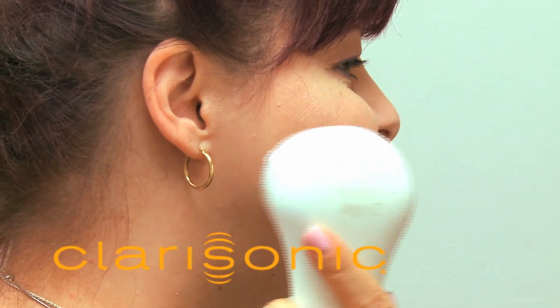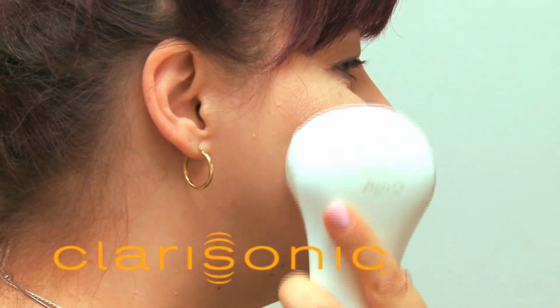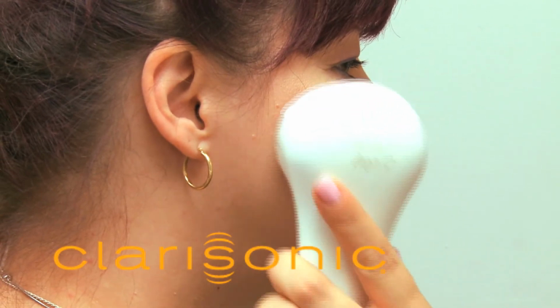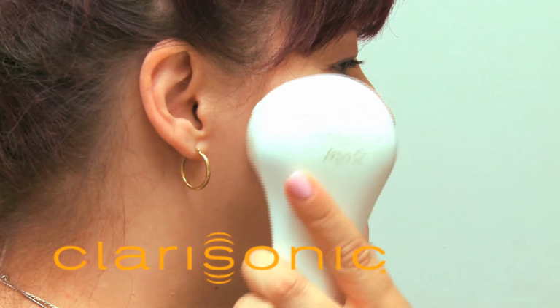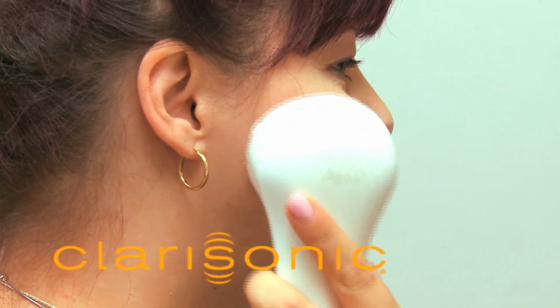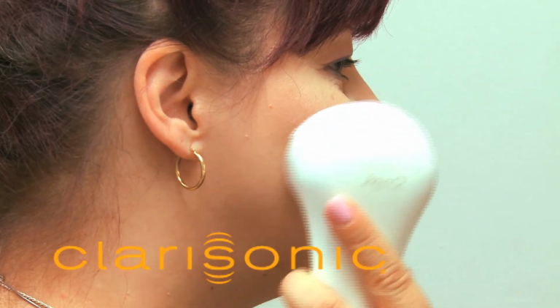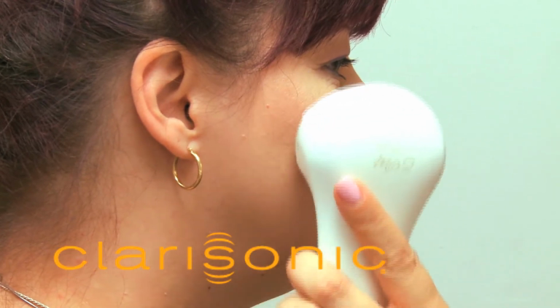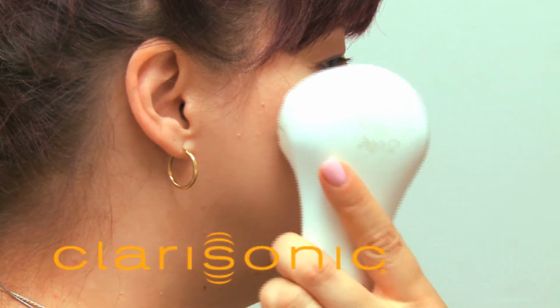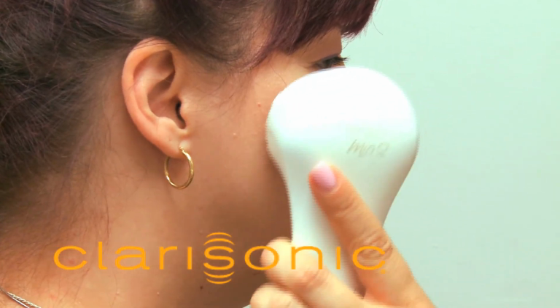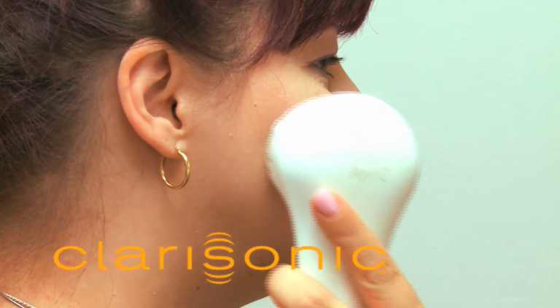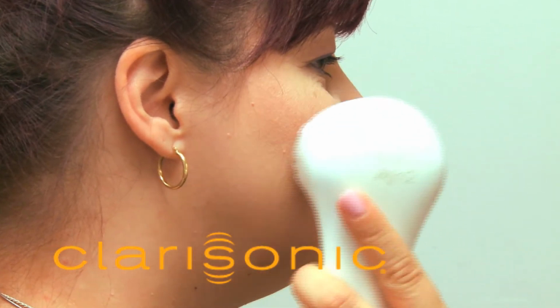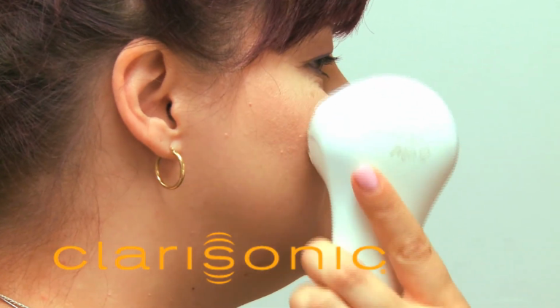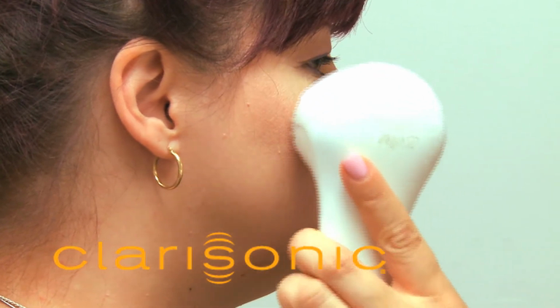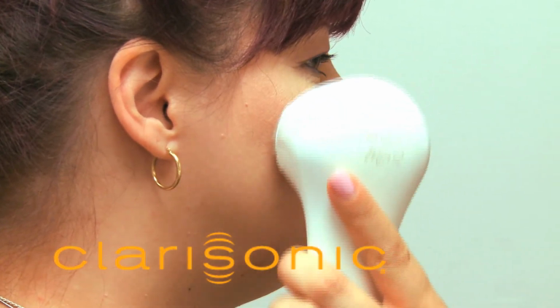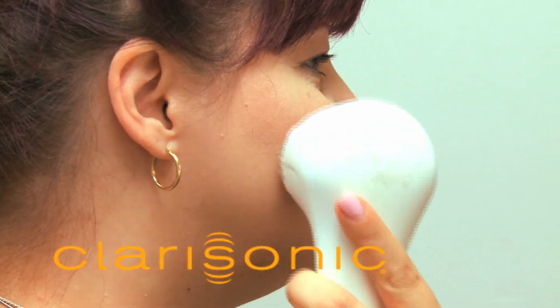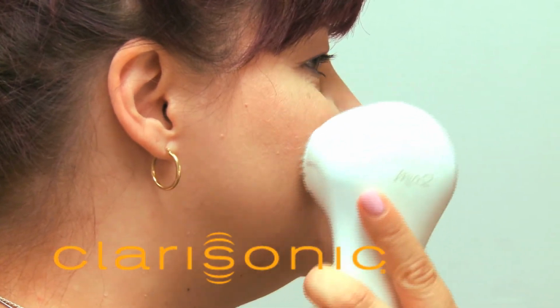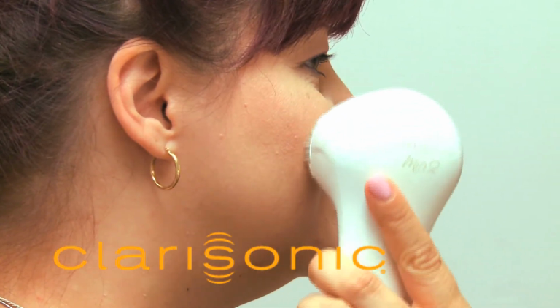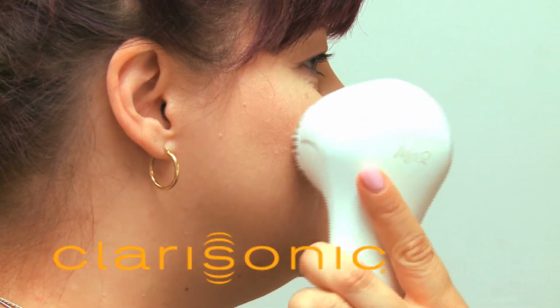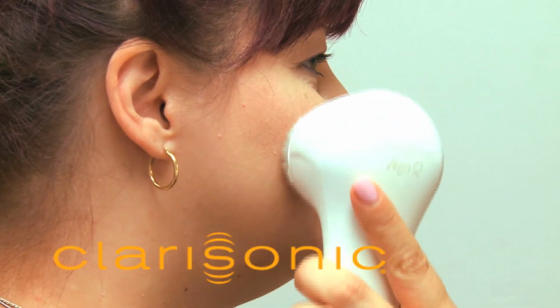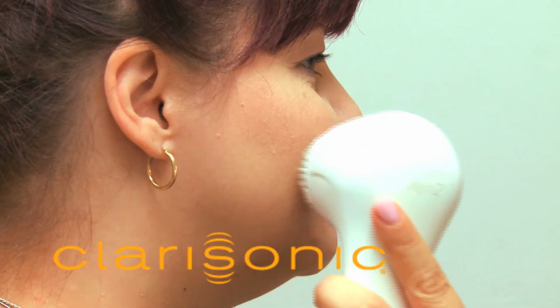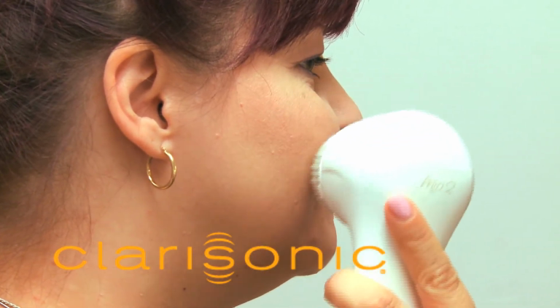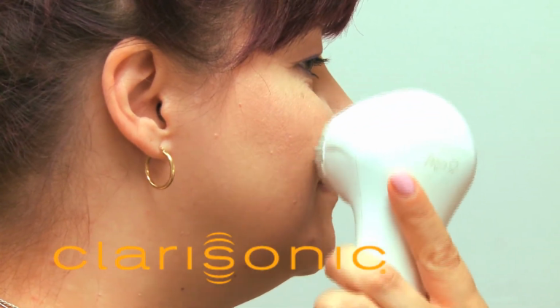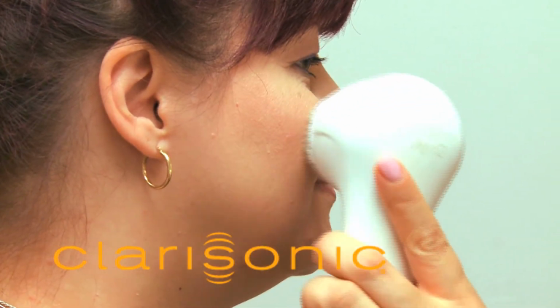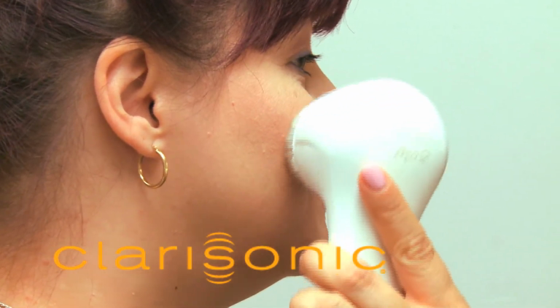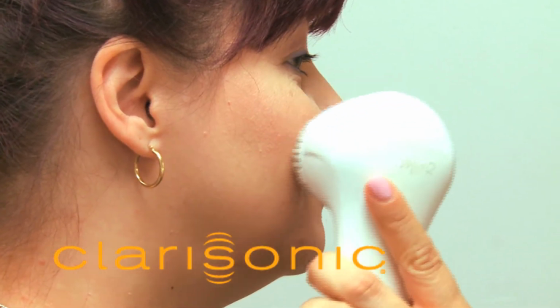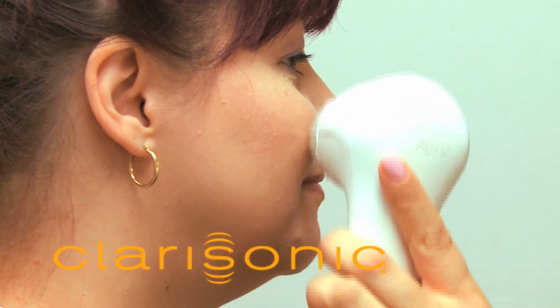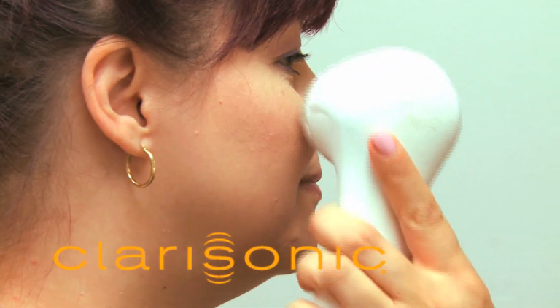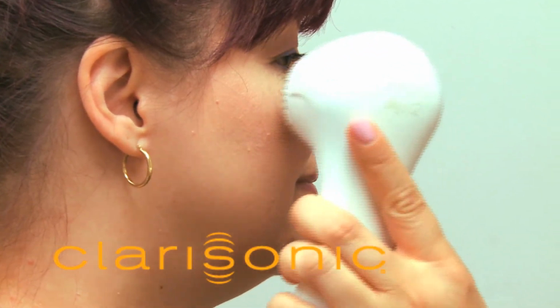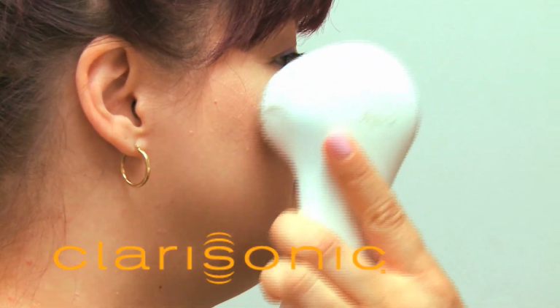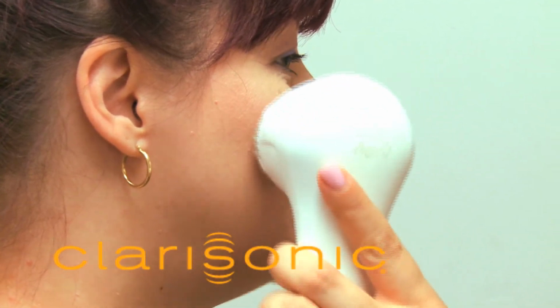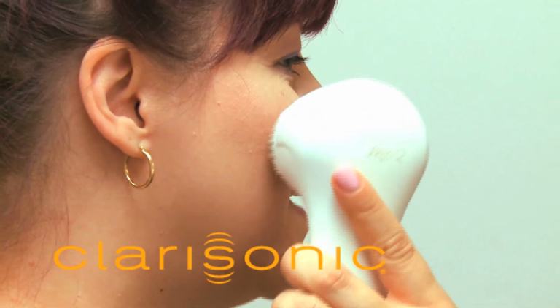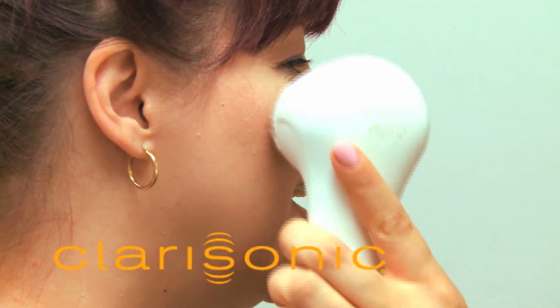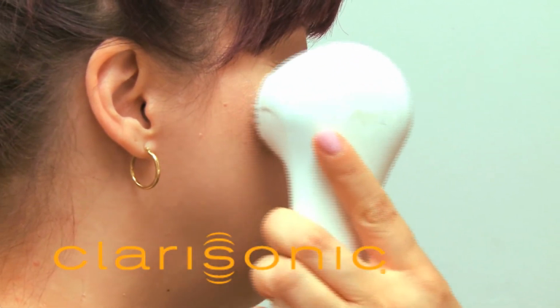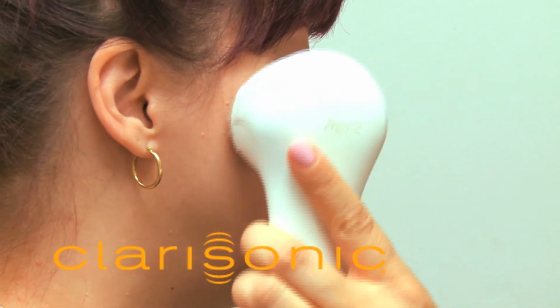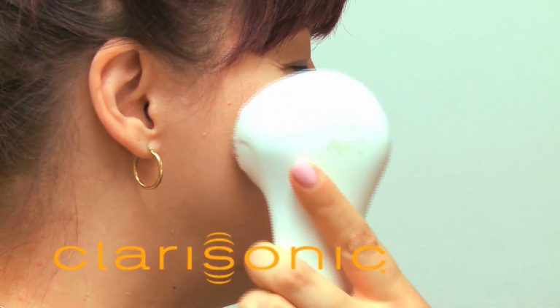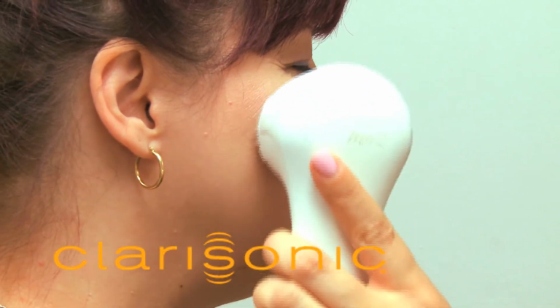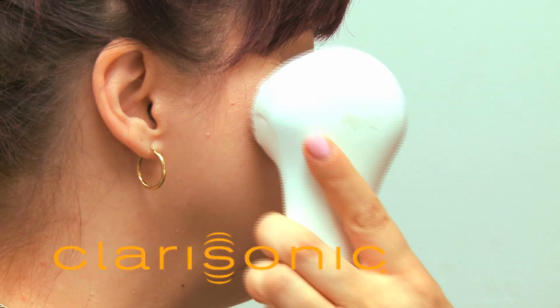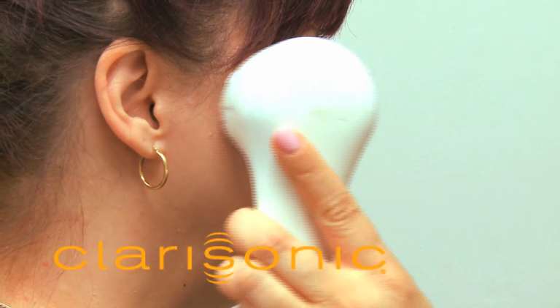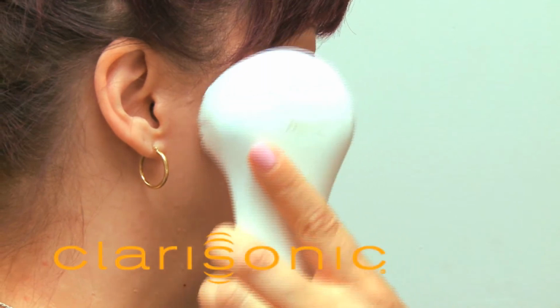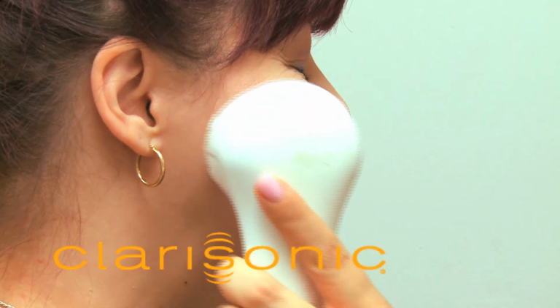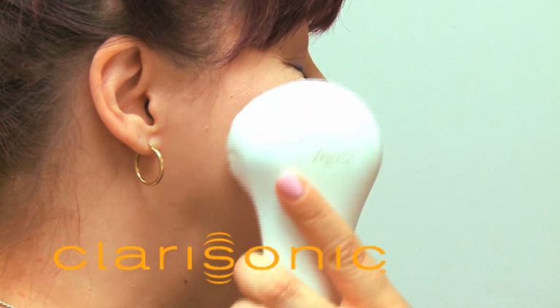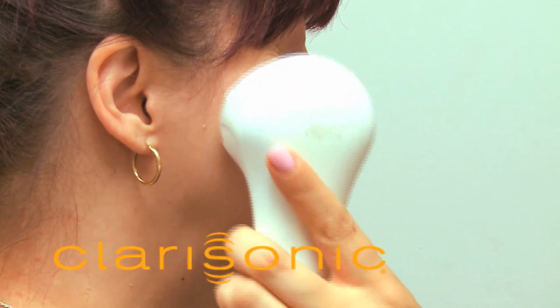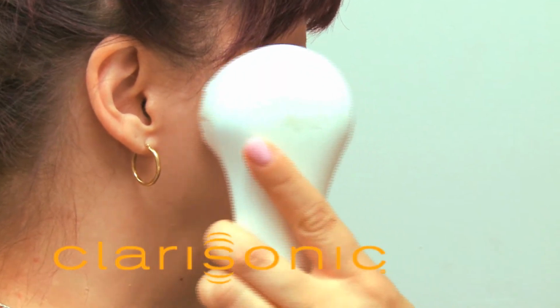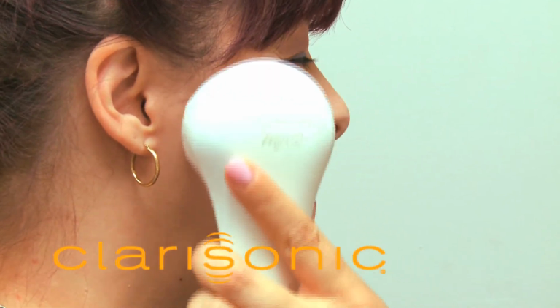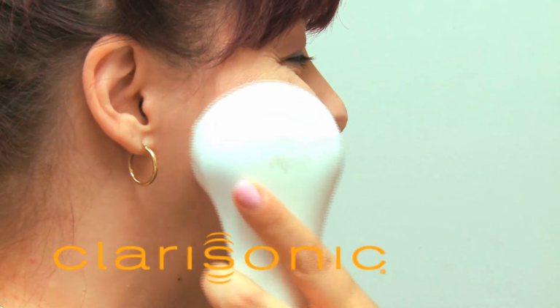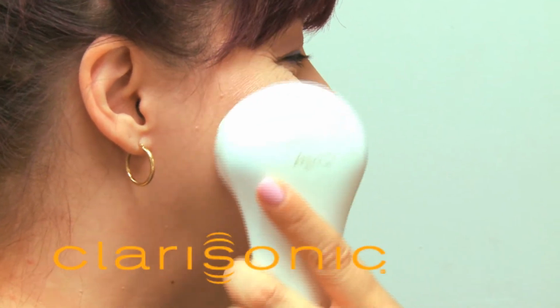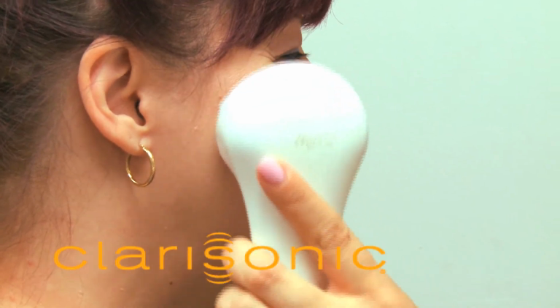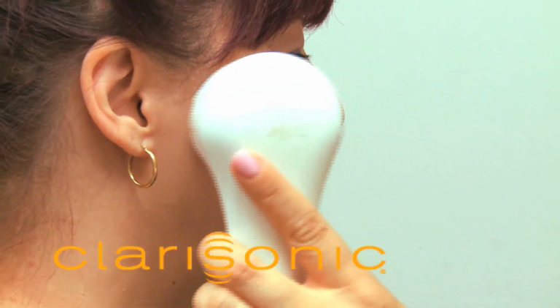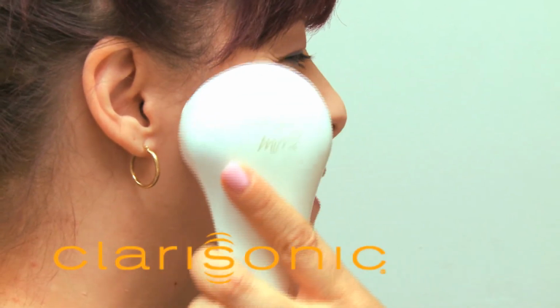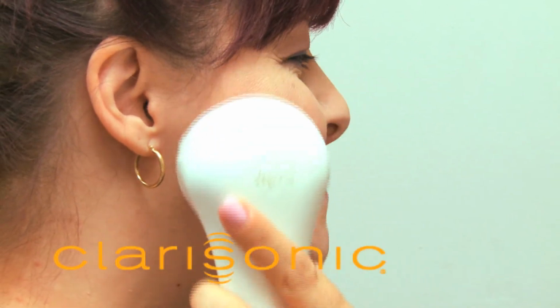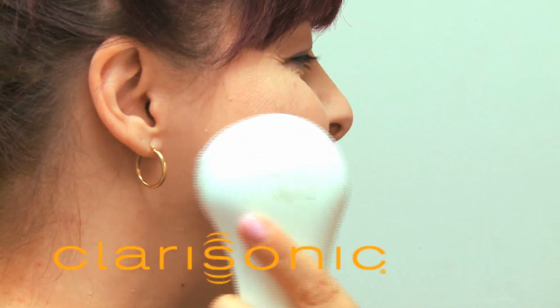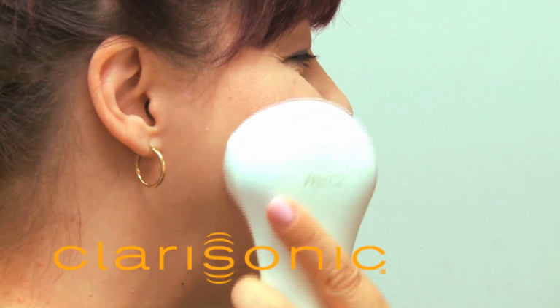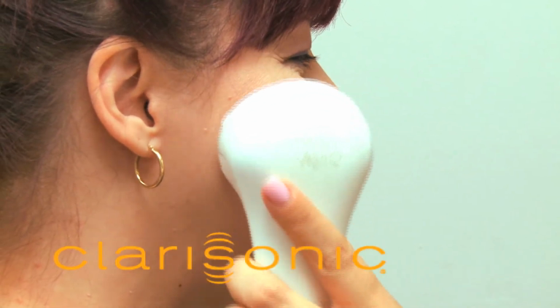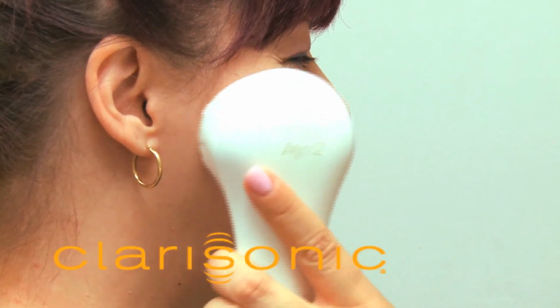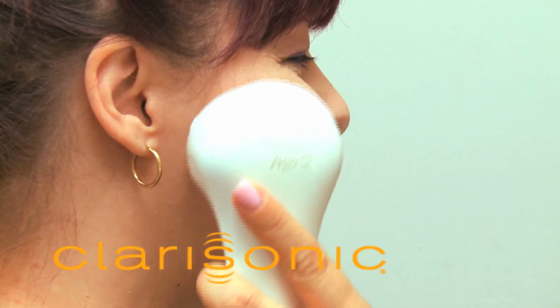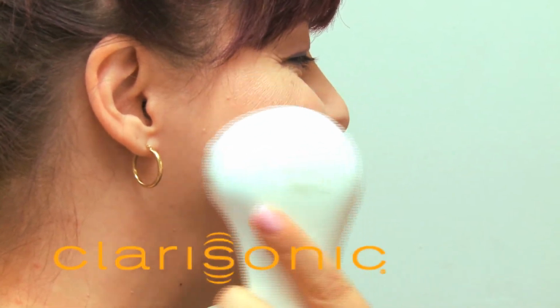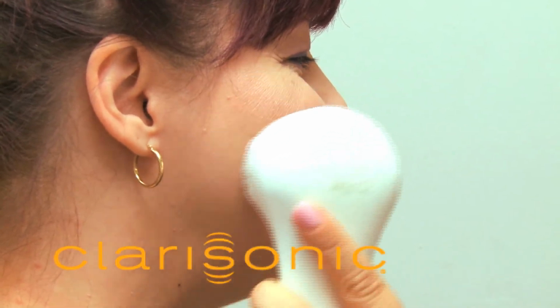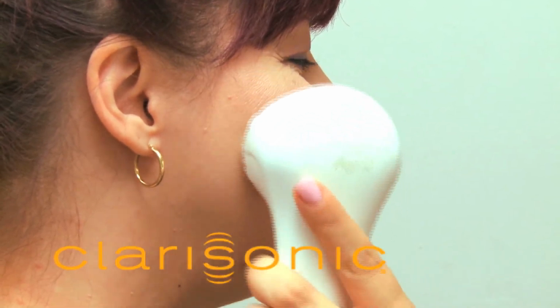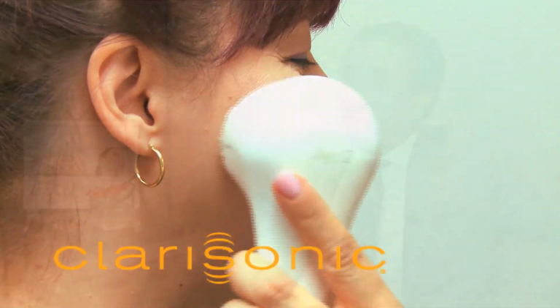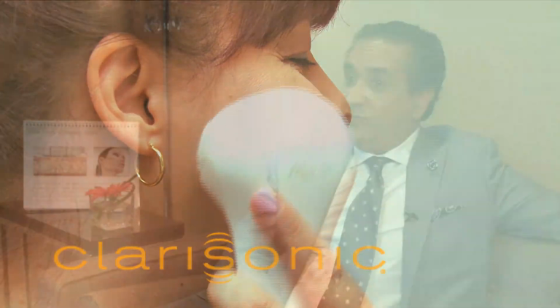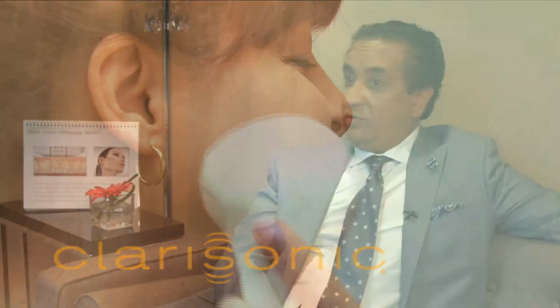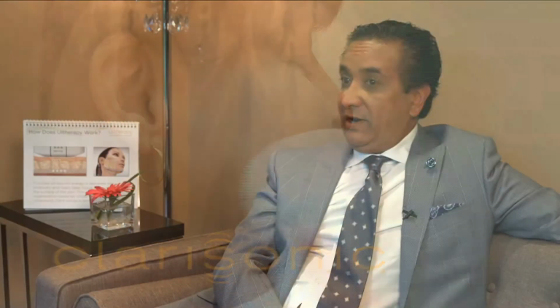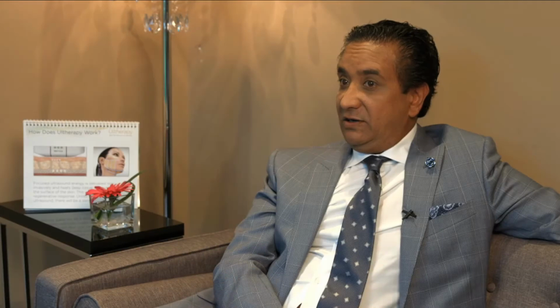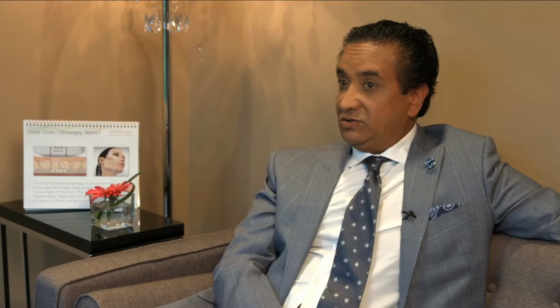Afterwards, we may put on something active, but usually always sunscreen, because what the sunscreen does is avoid photo-aging.